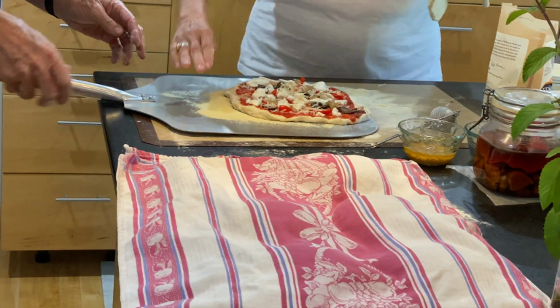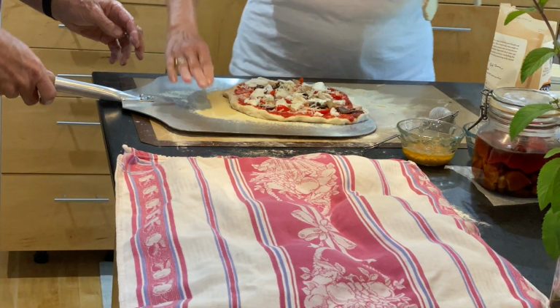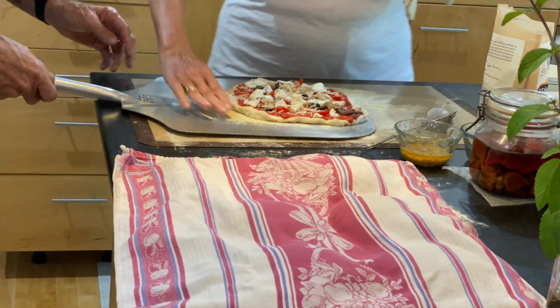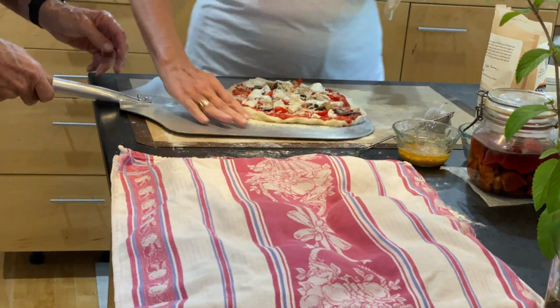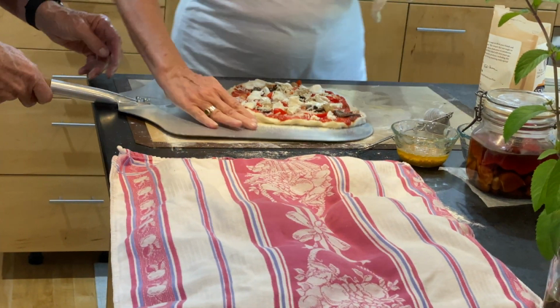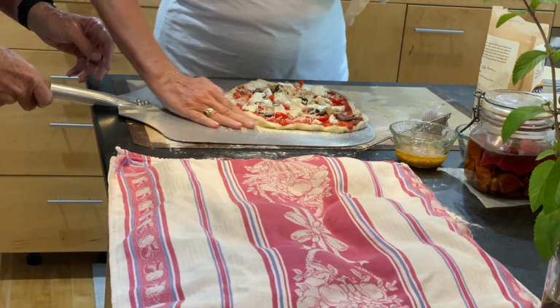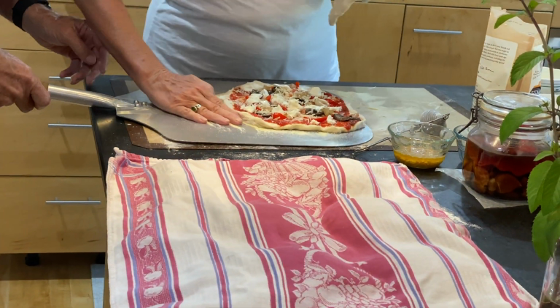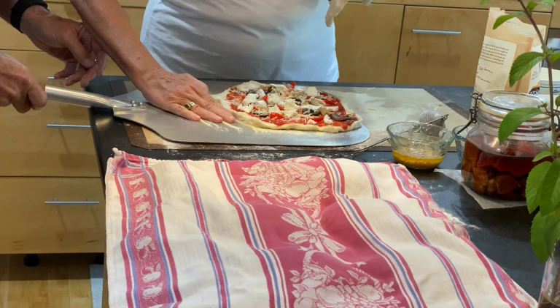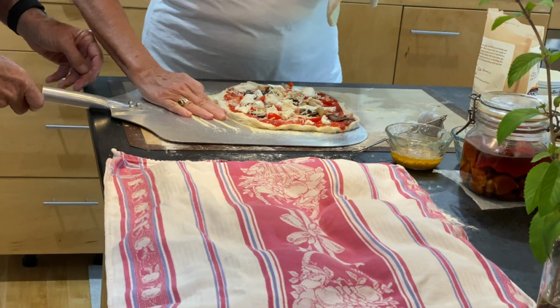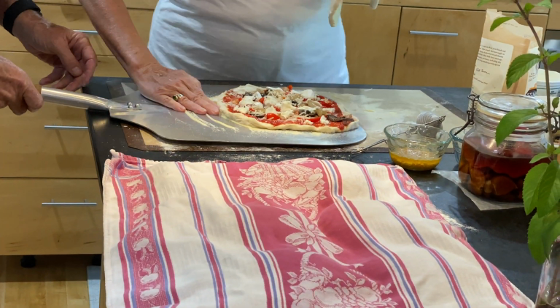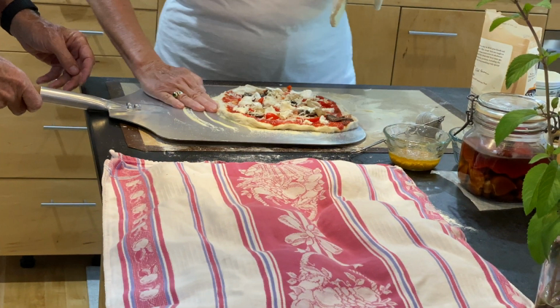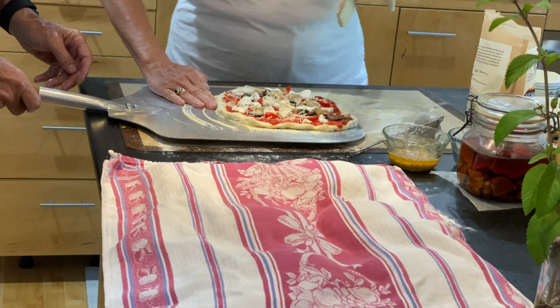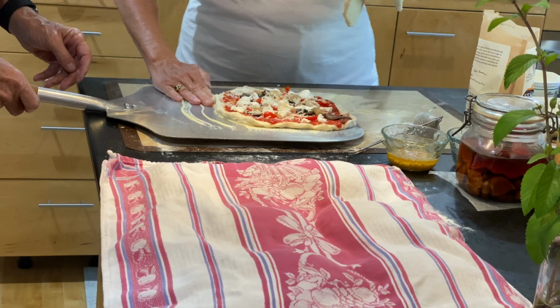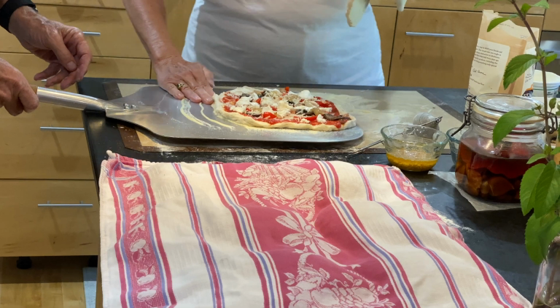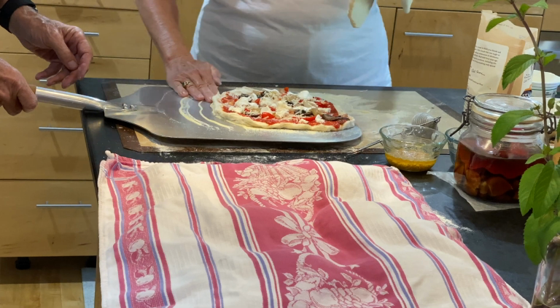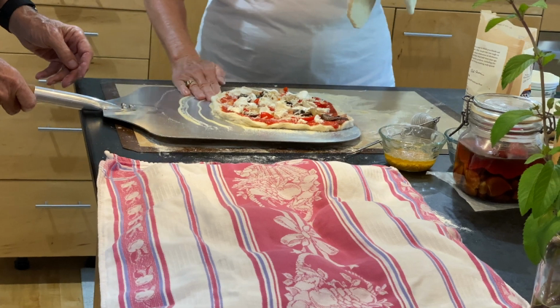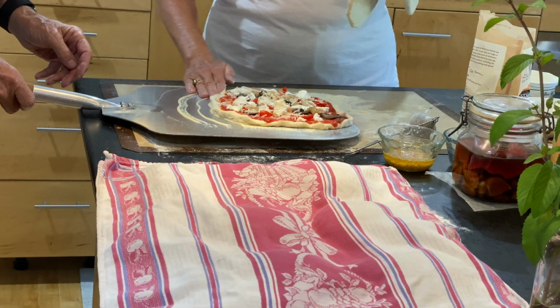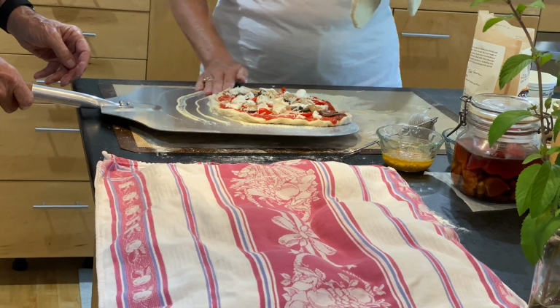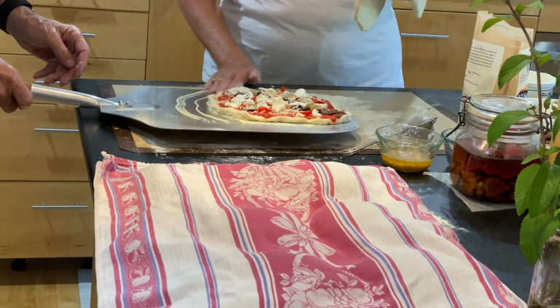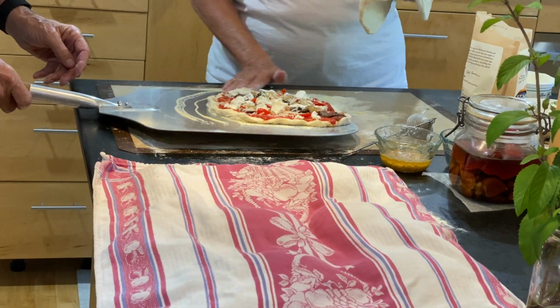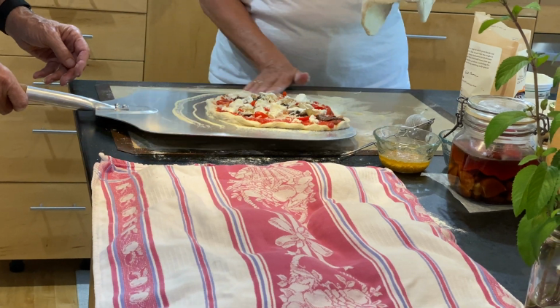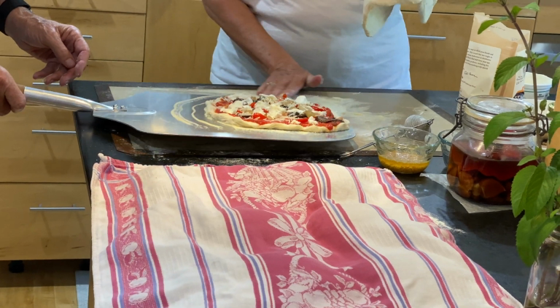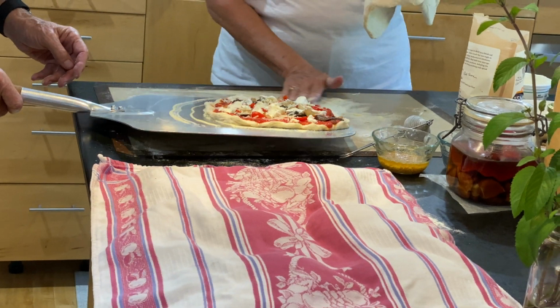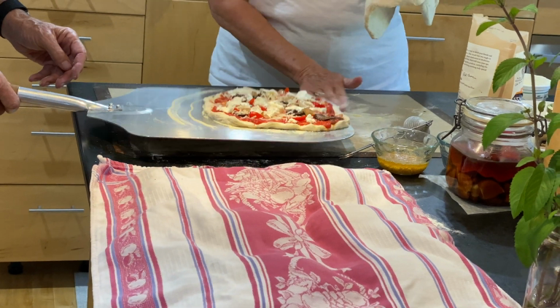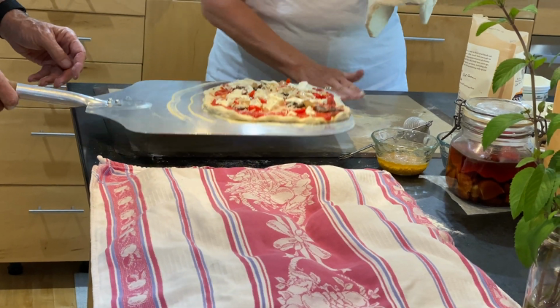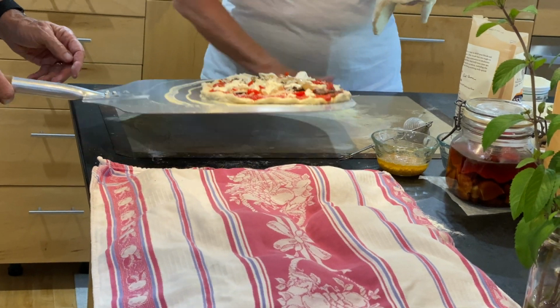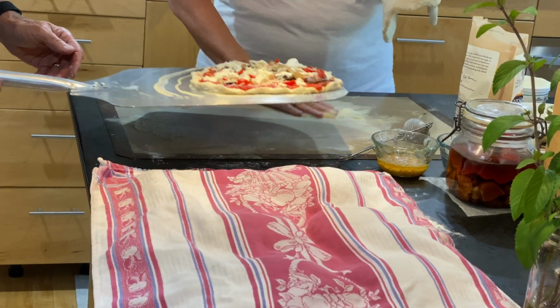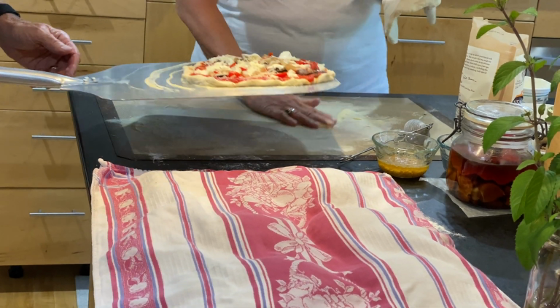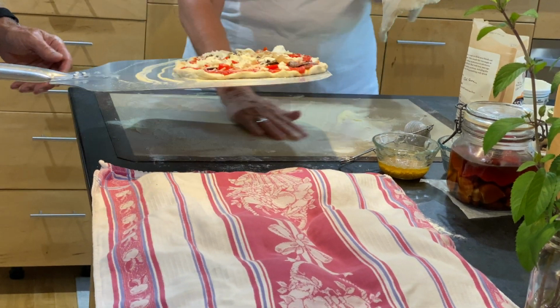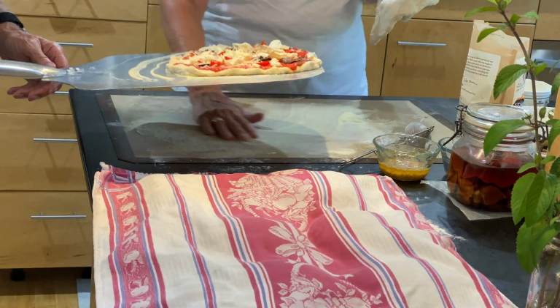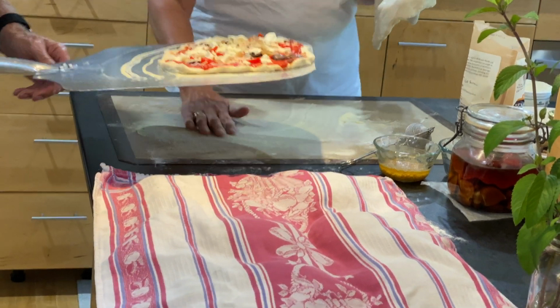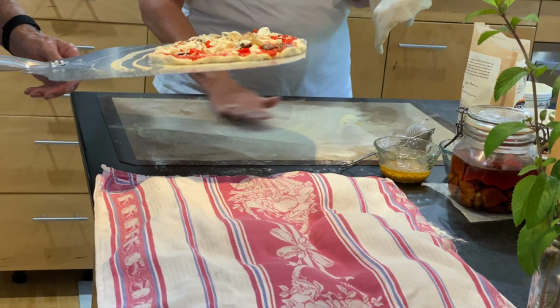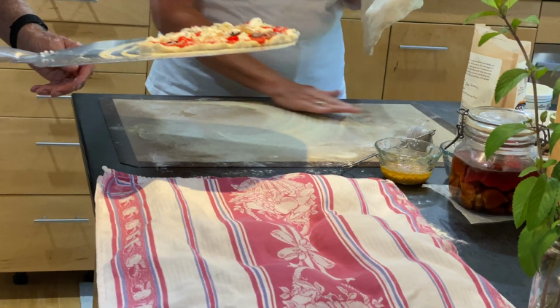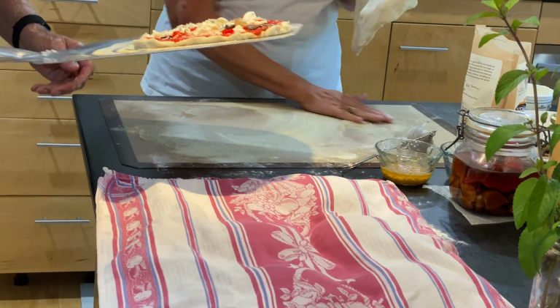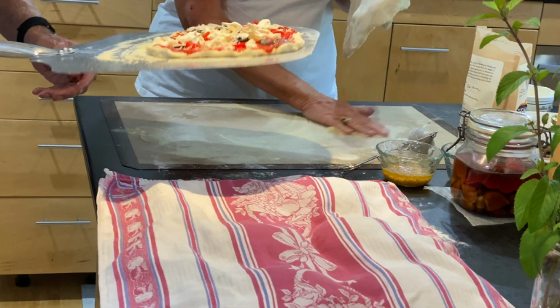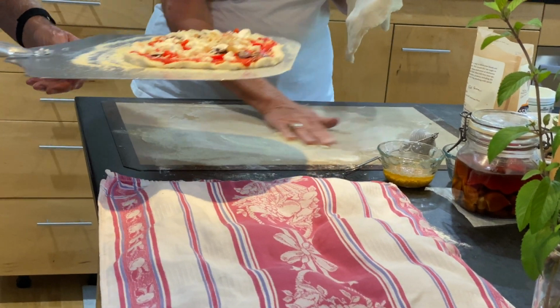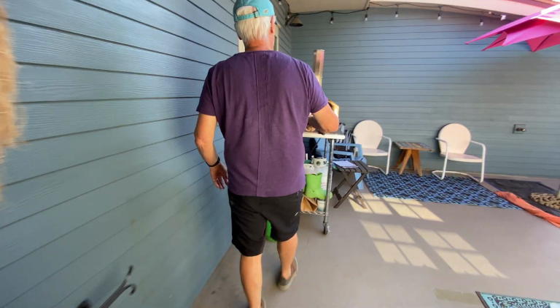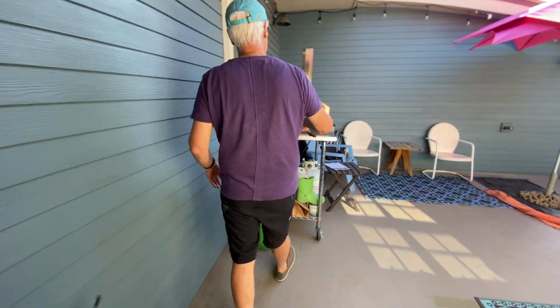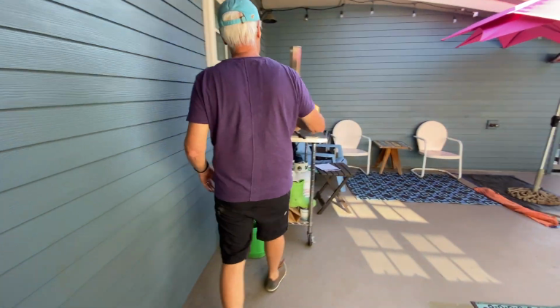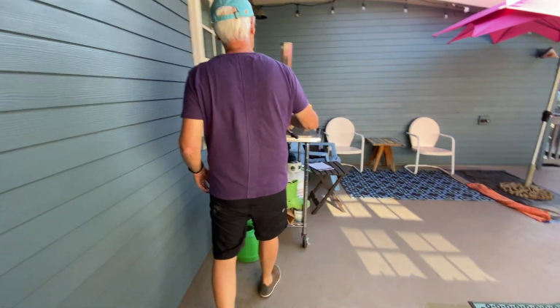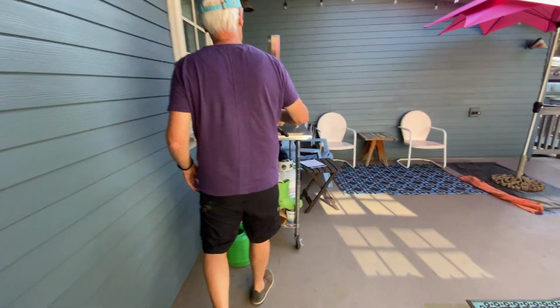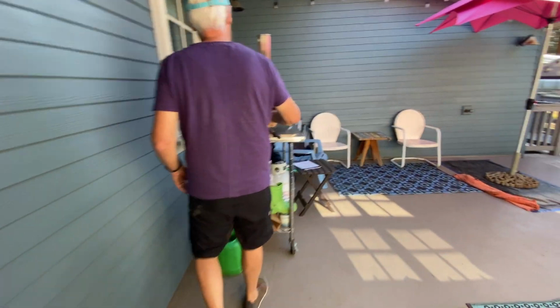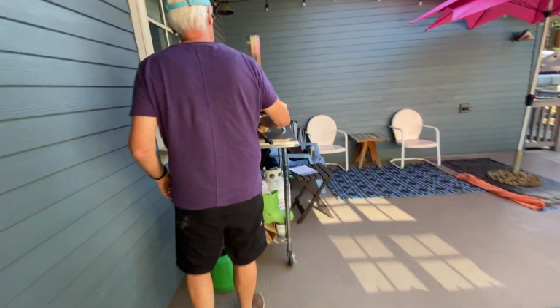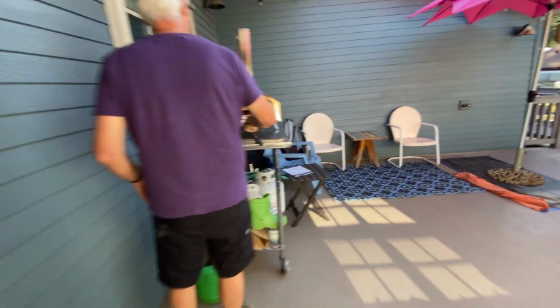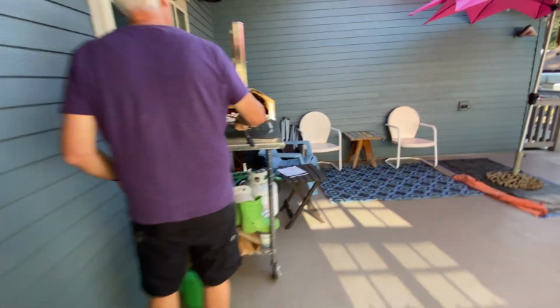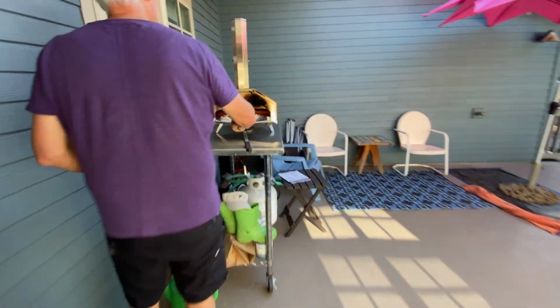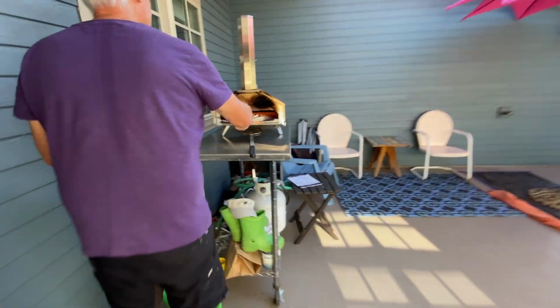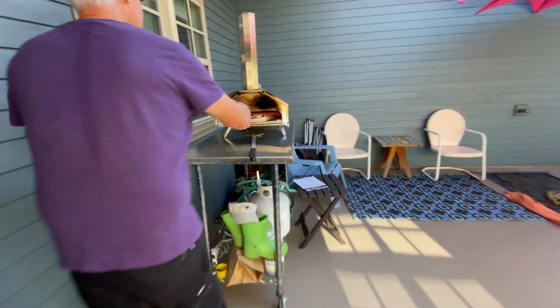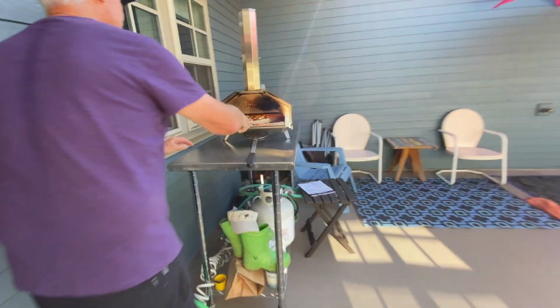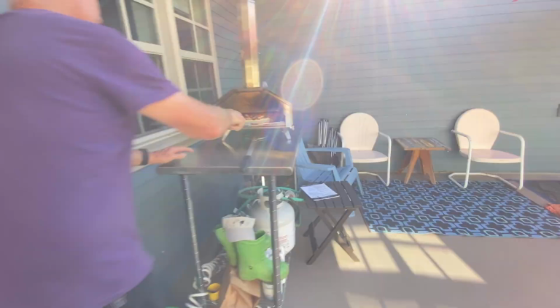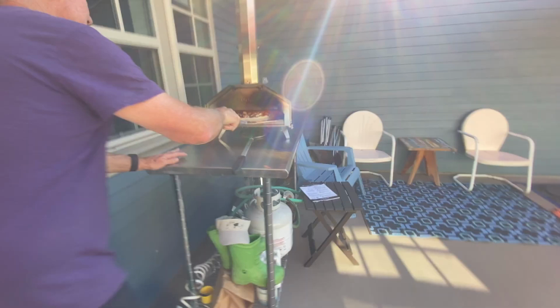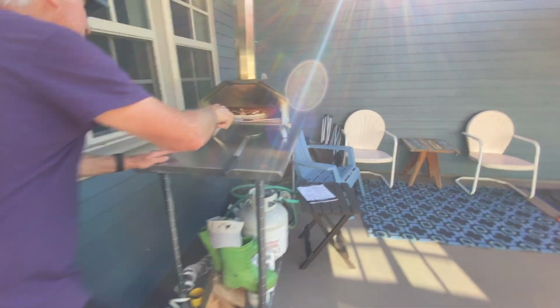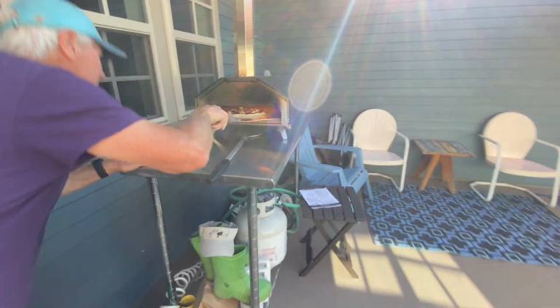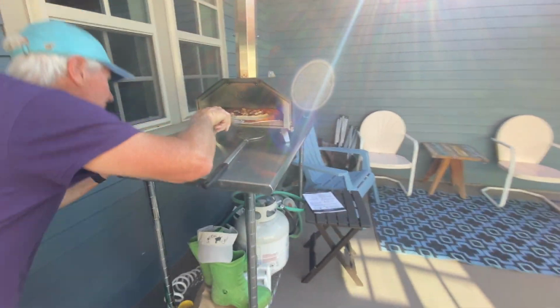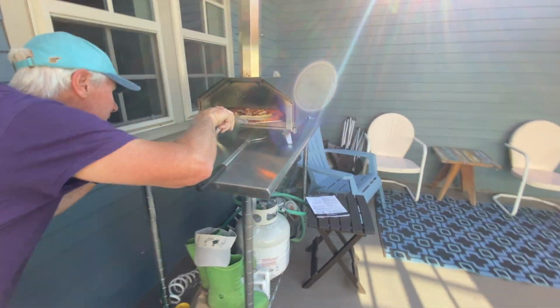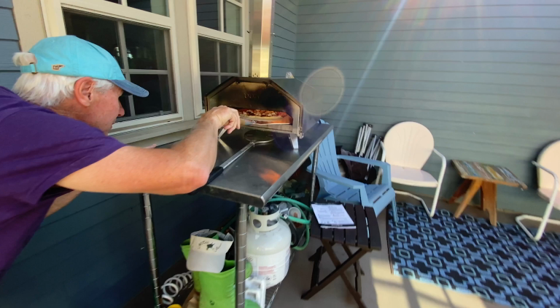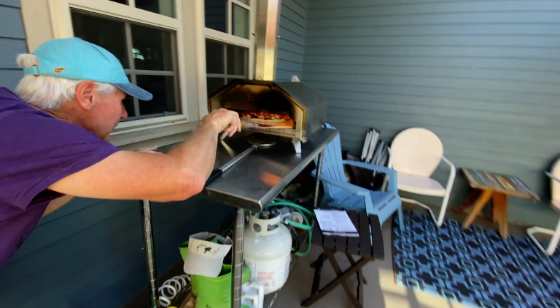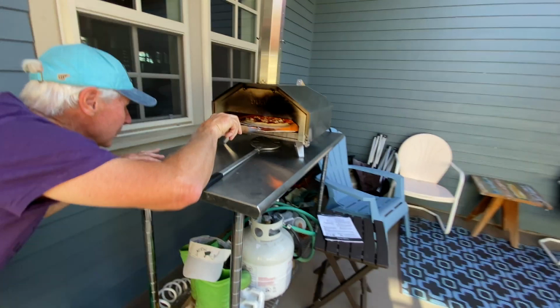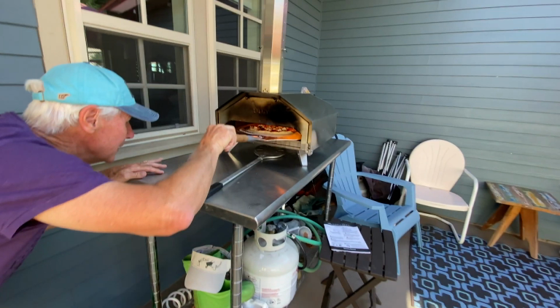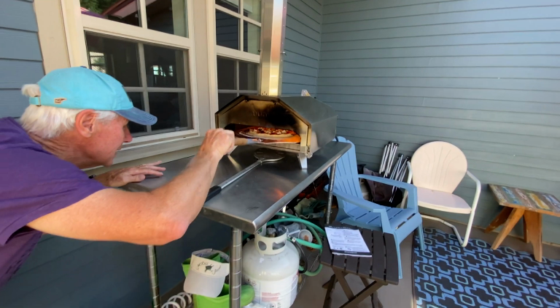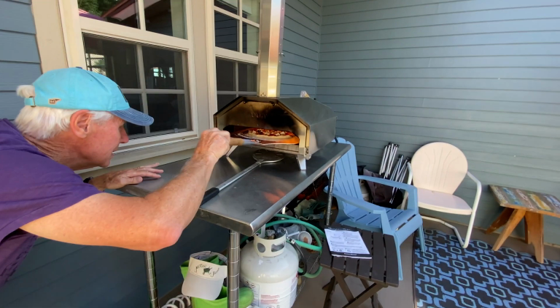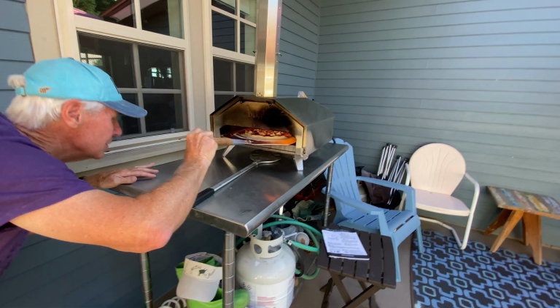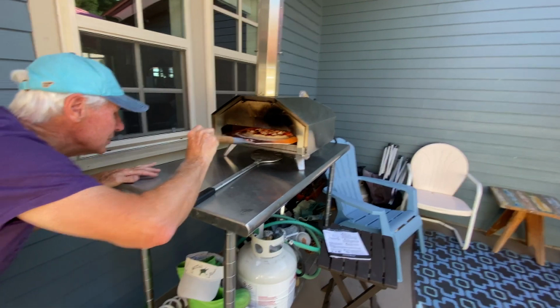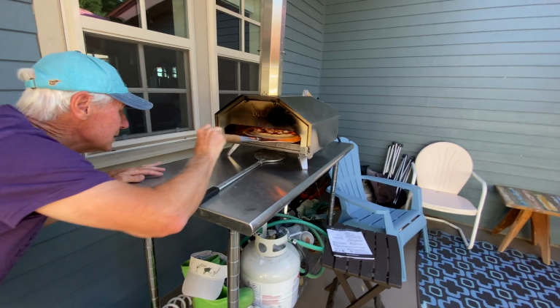It was just a really cool experience that we were able to have with Mike and Judy, and we really appreciate them for having us over. It was pretty awesome.